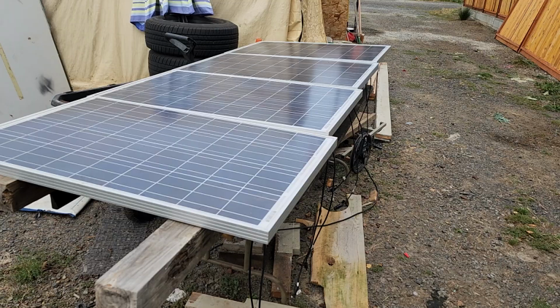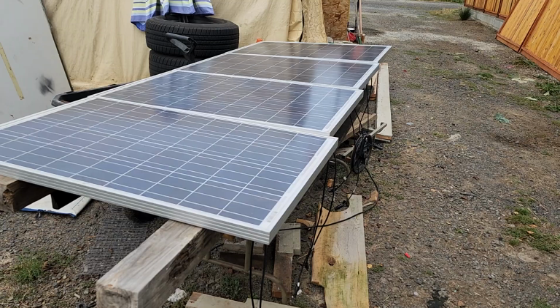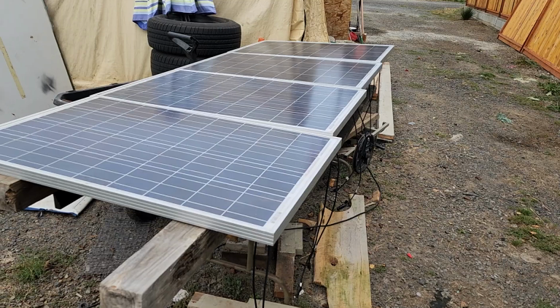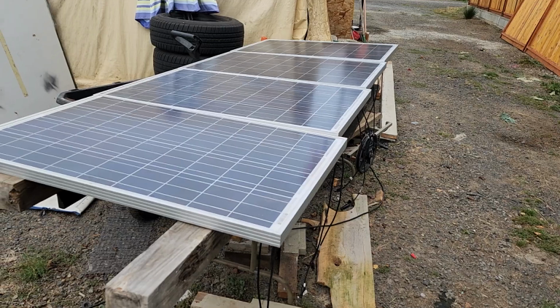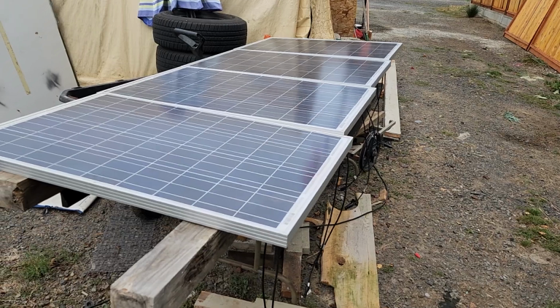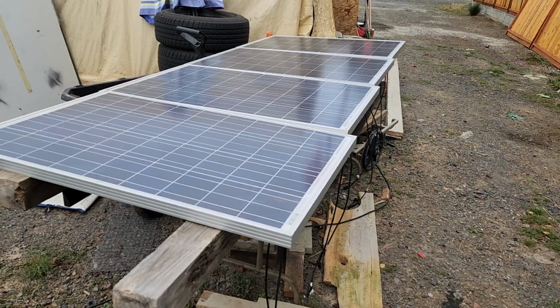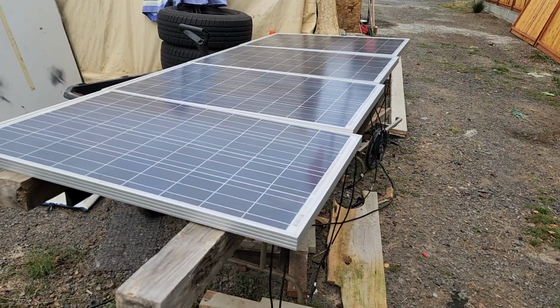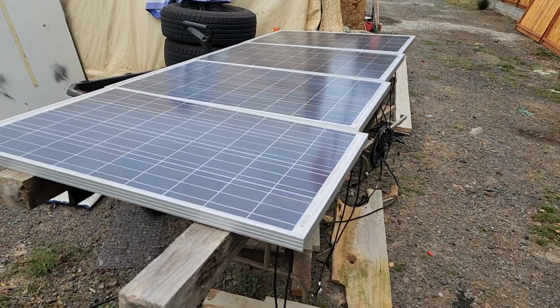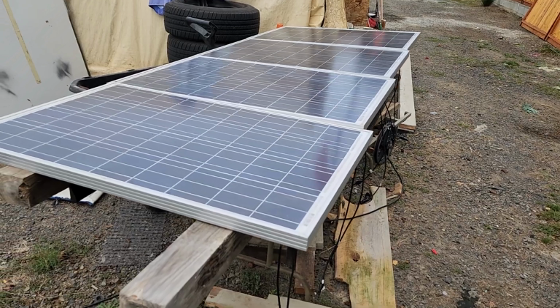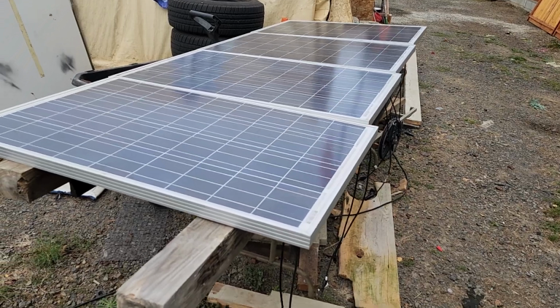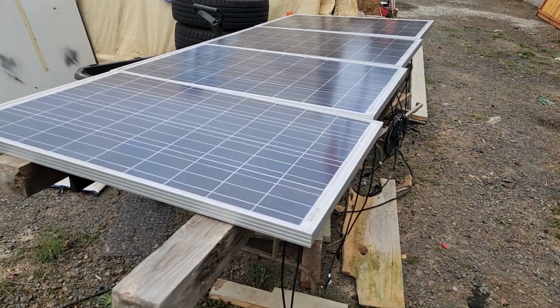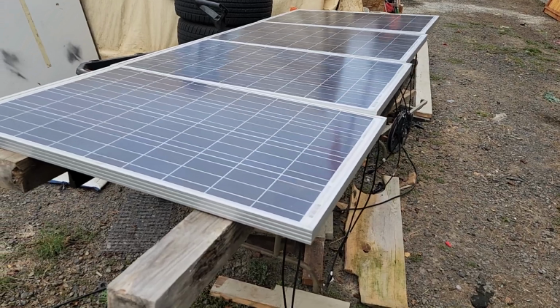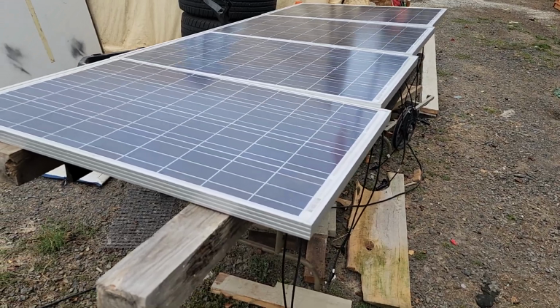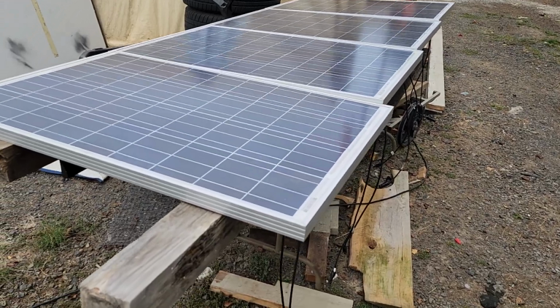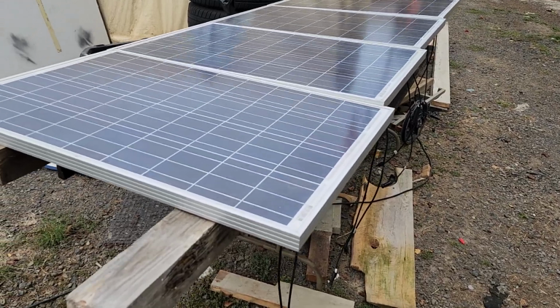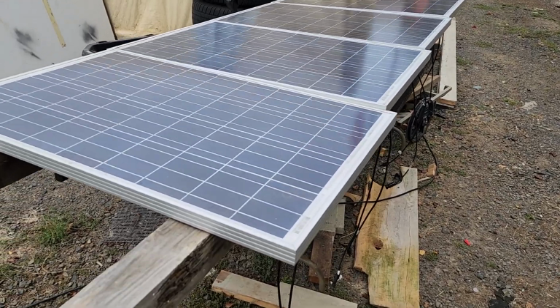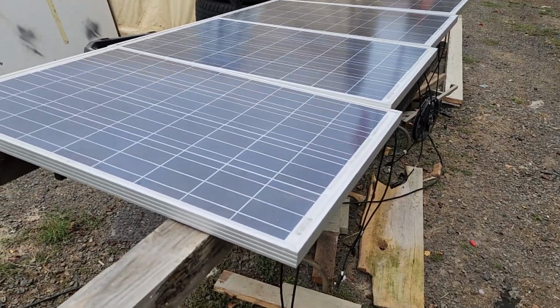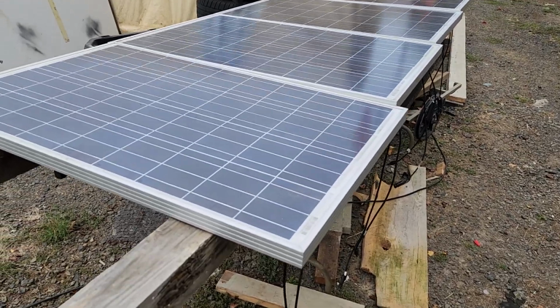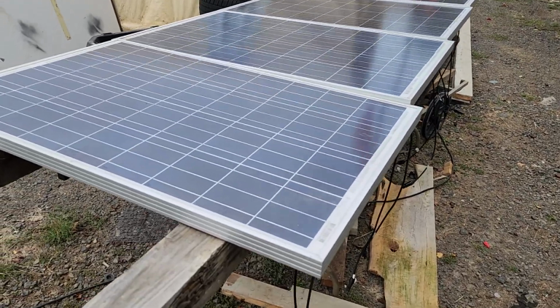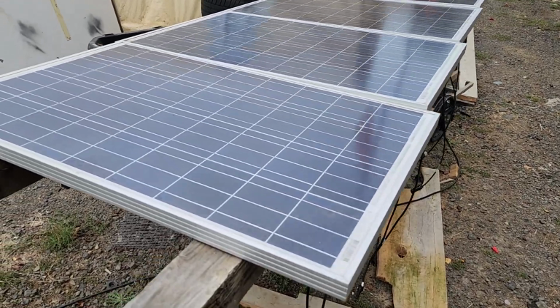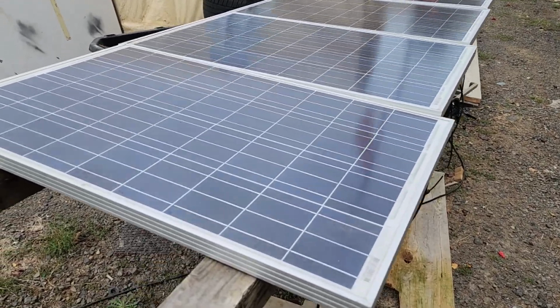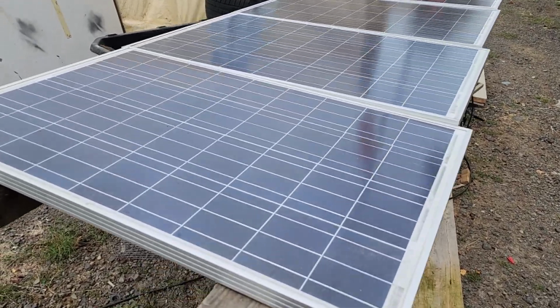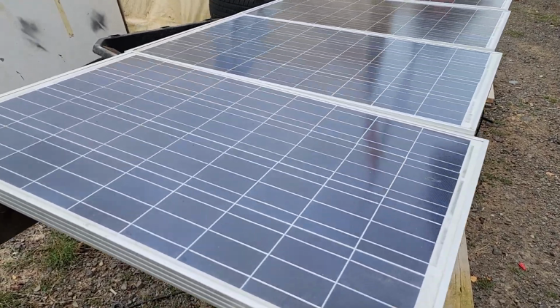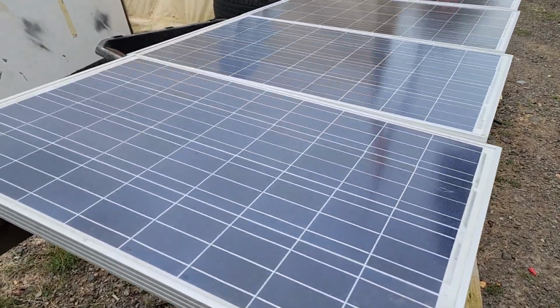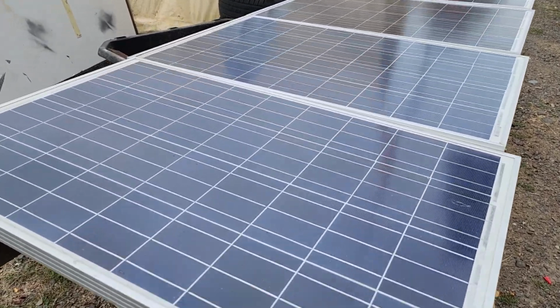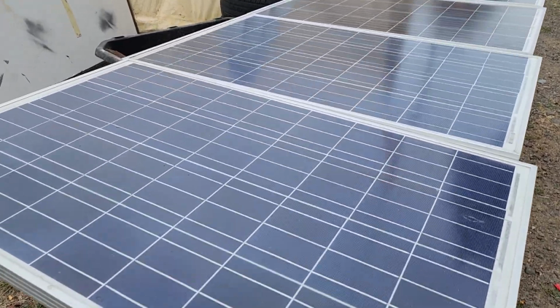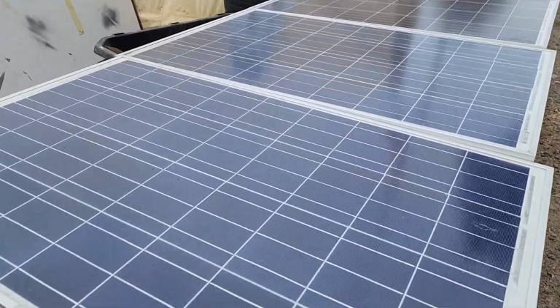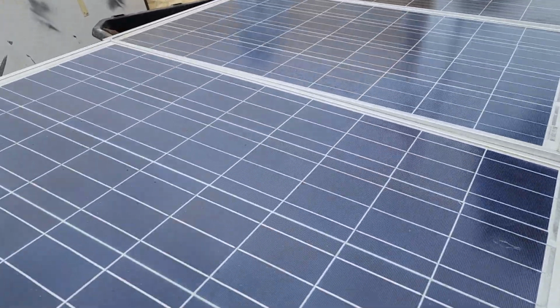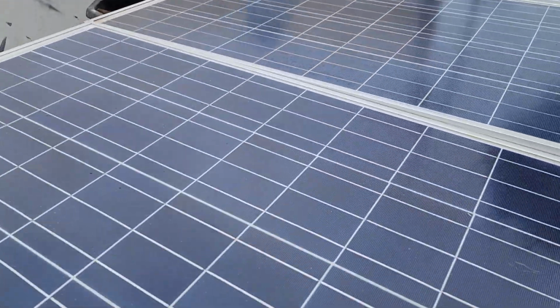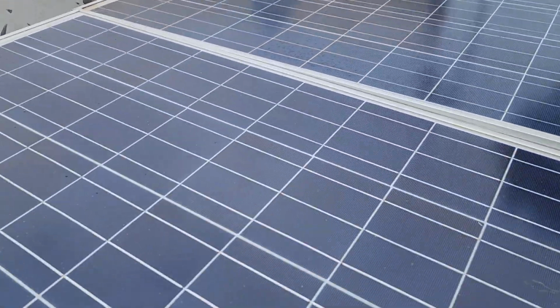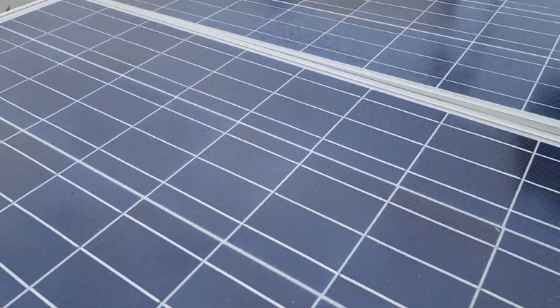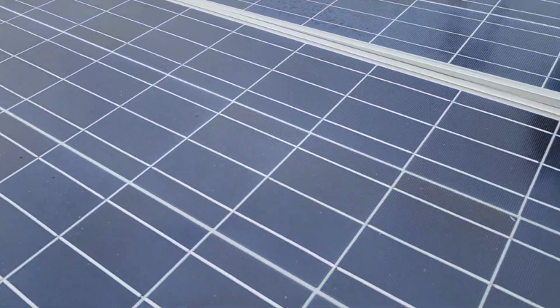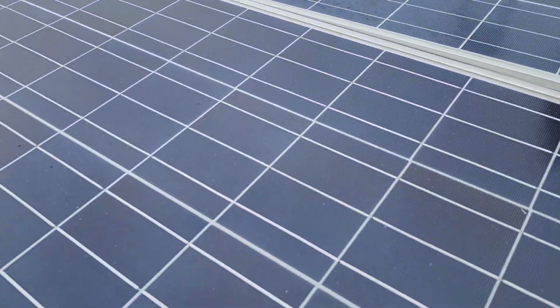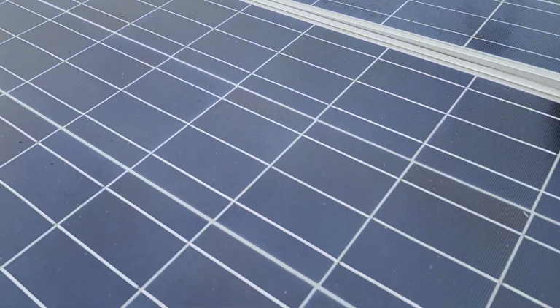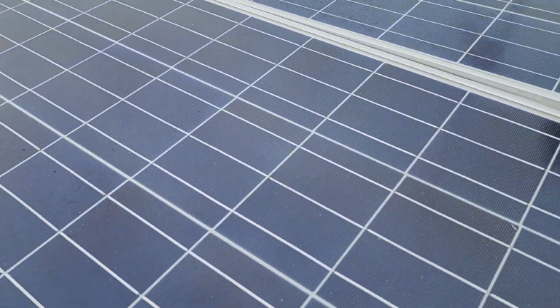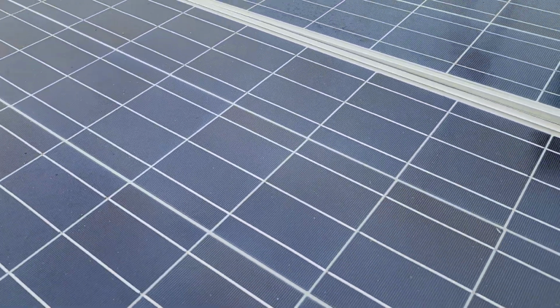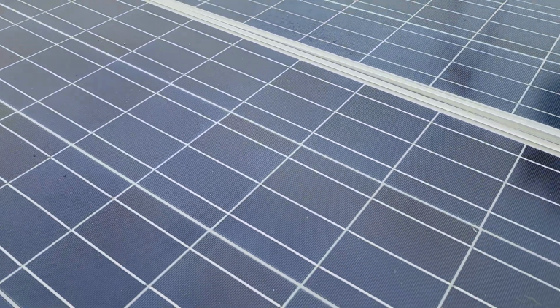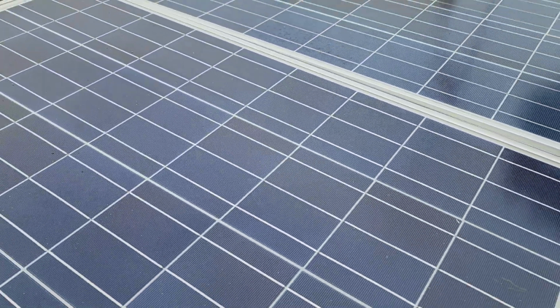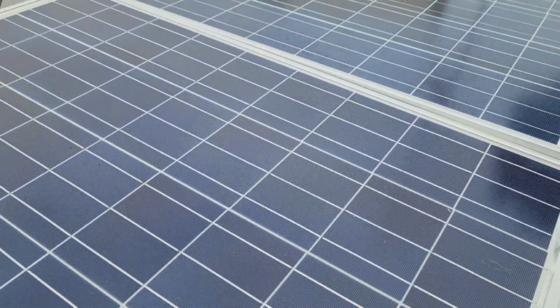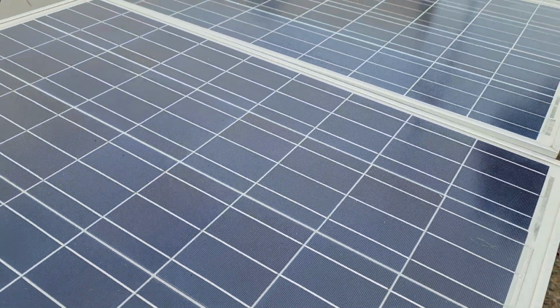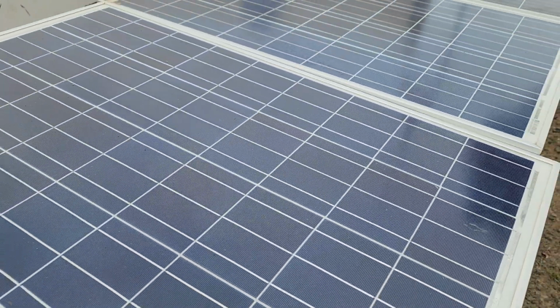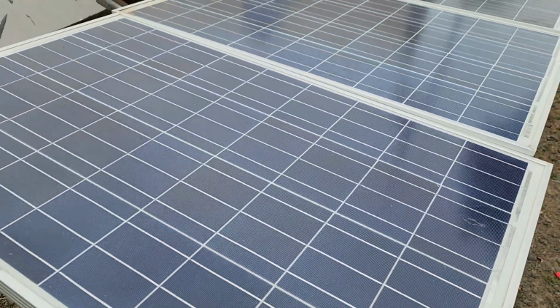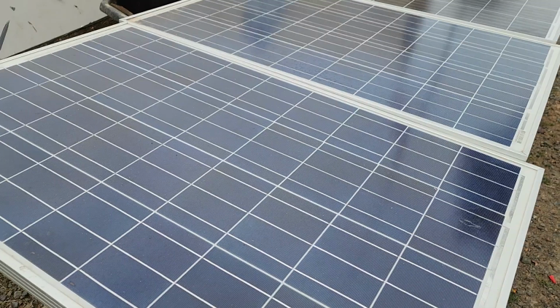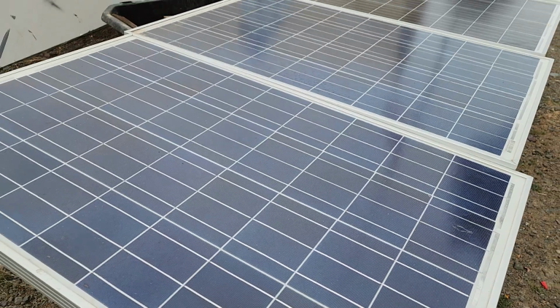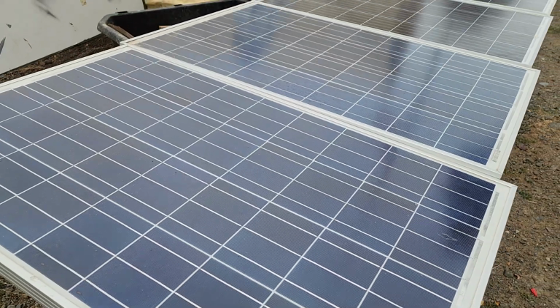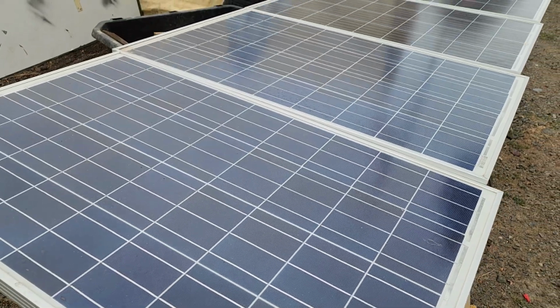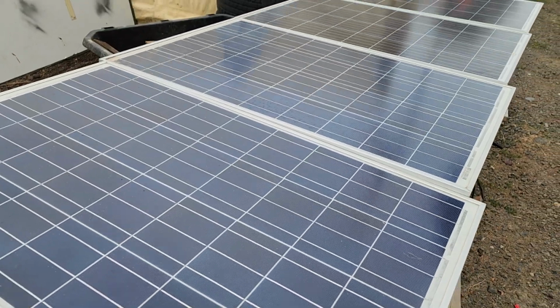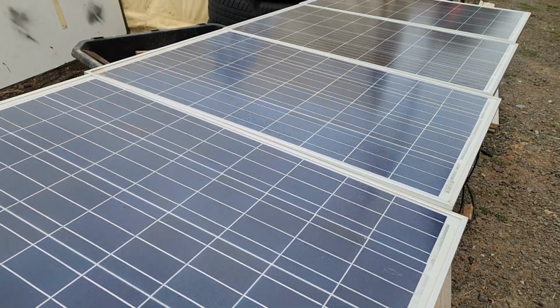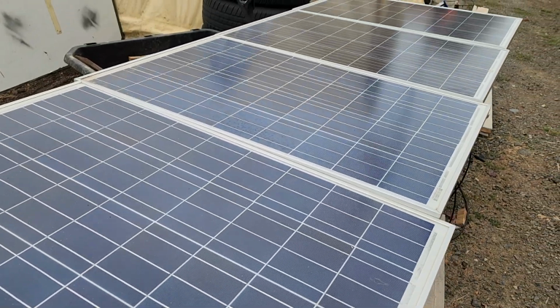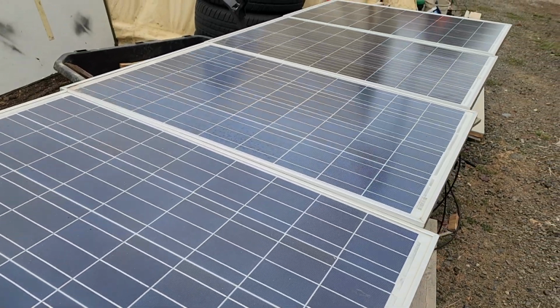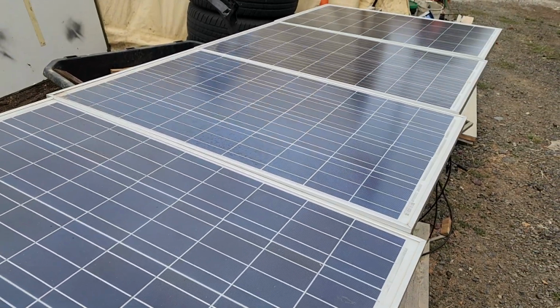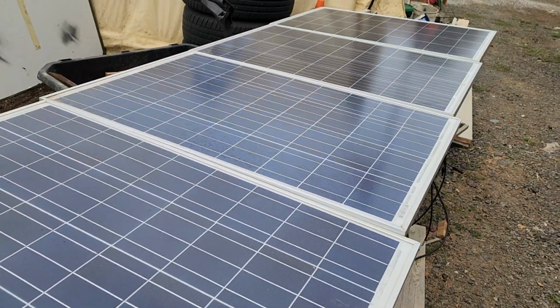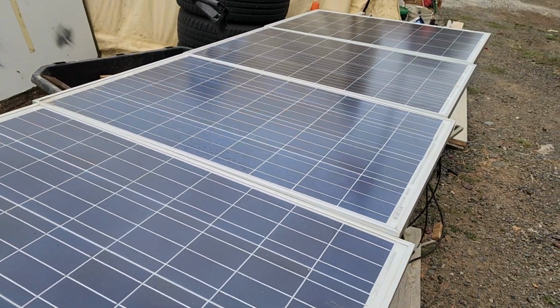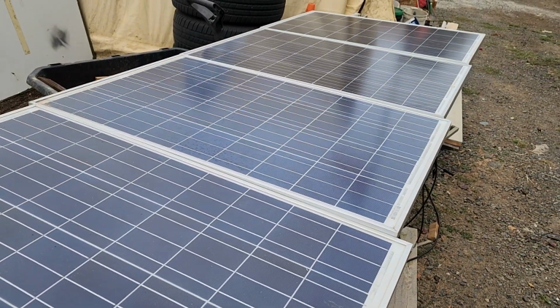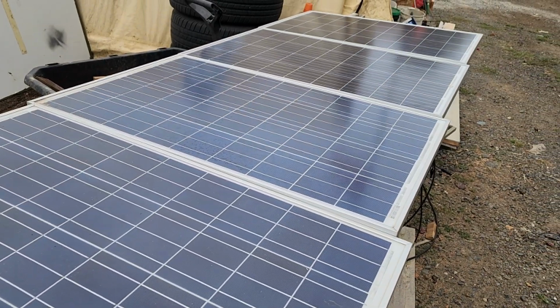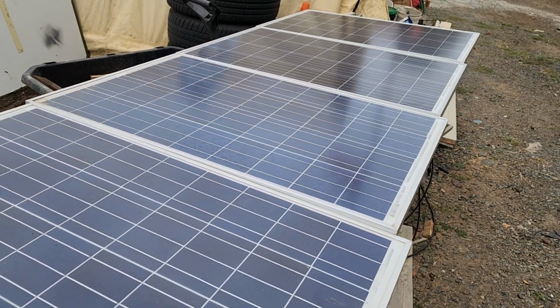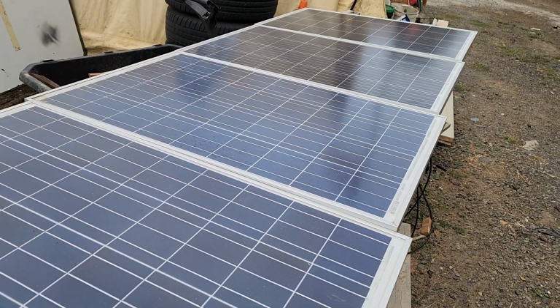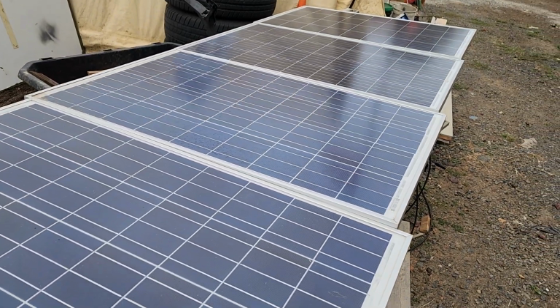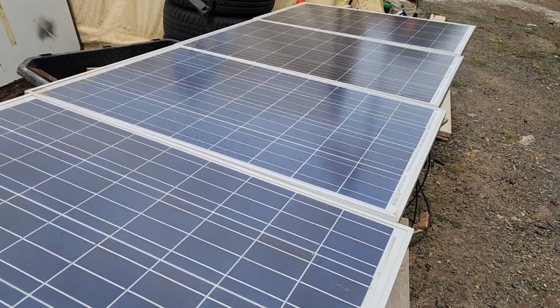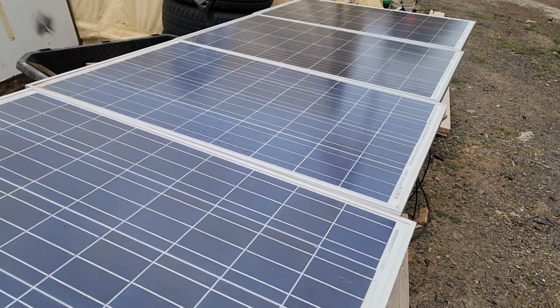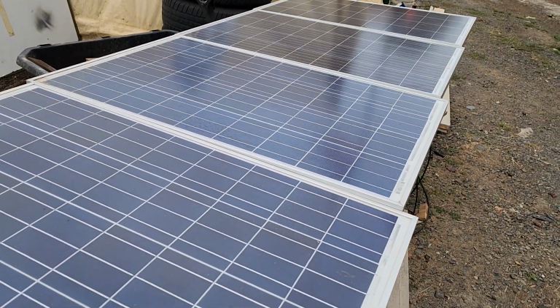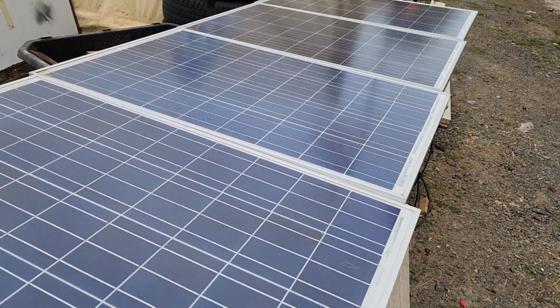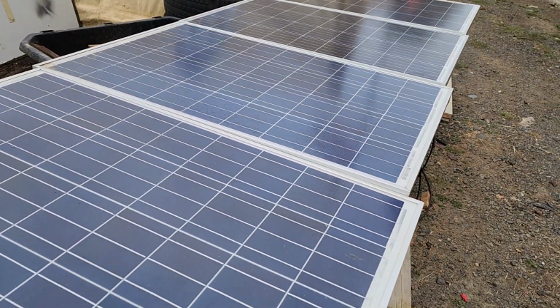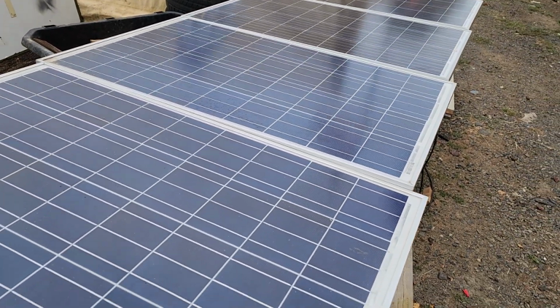Hey, welcome back. It's a new day. Let's recap a little bit about what we learned yesterday. We've got solar panels.